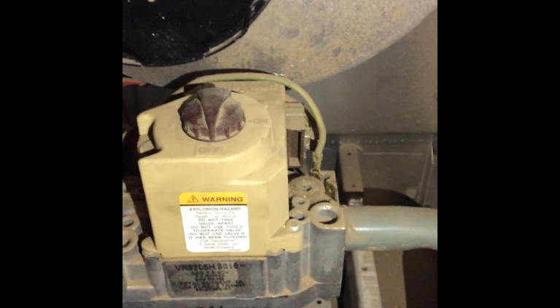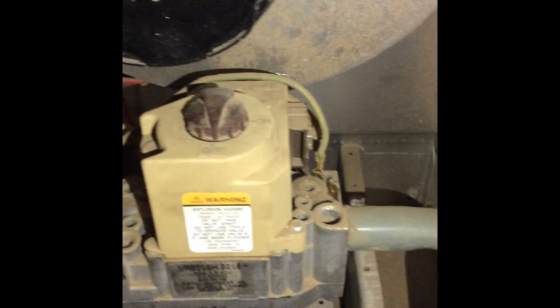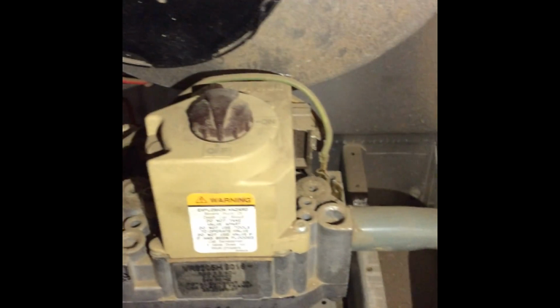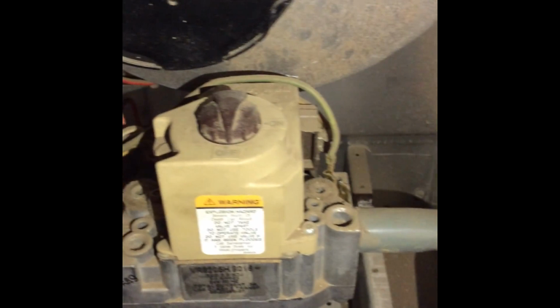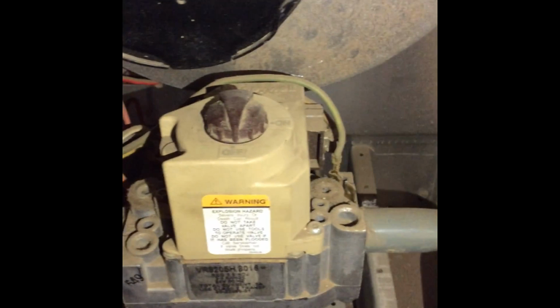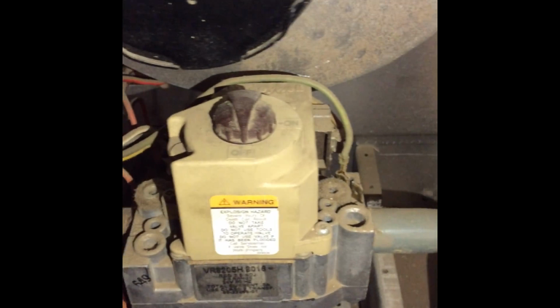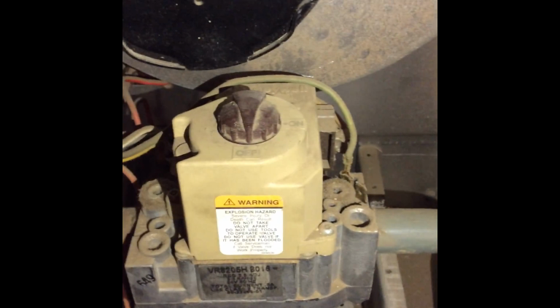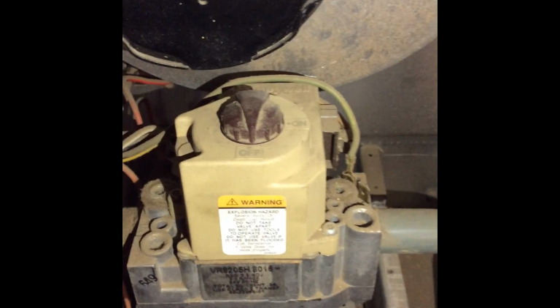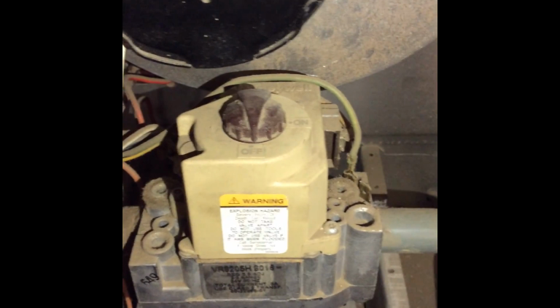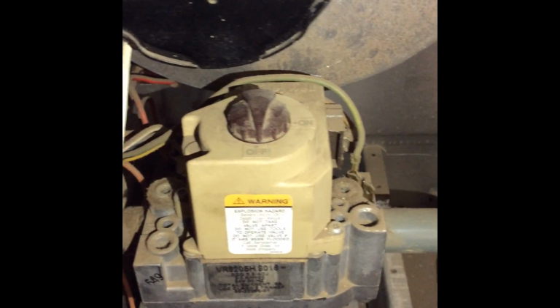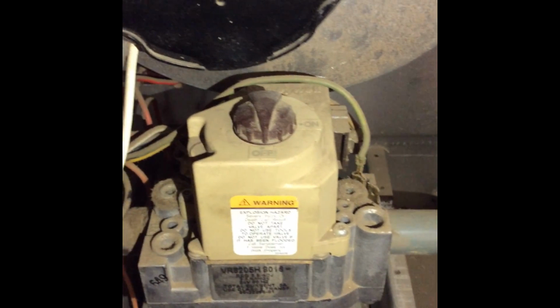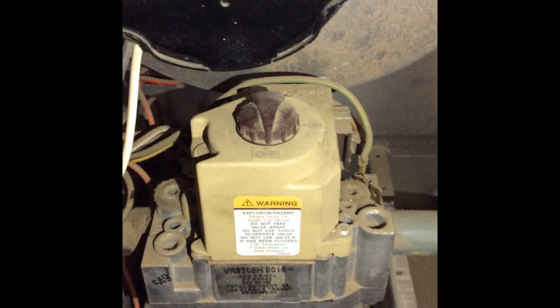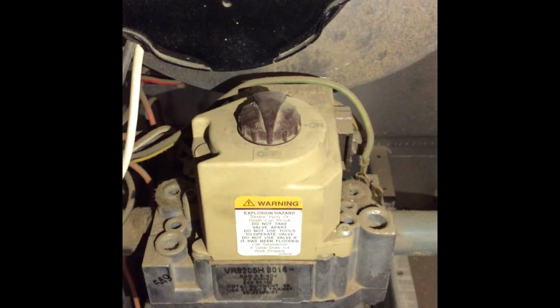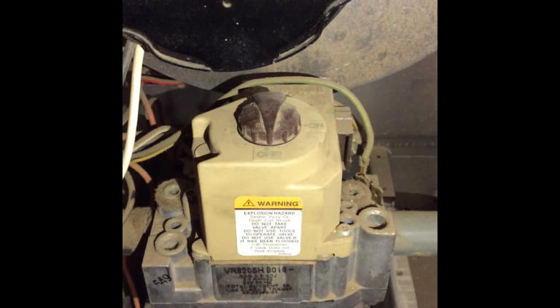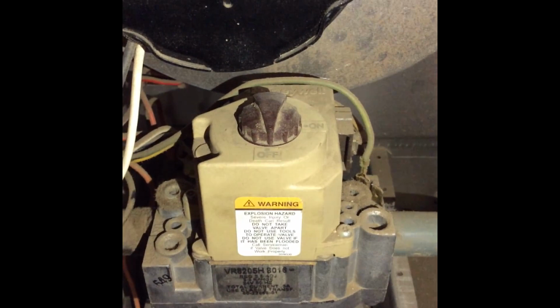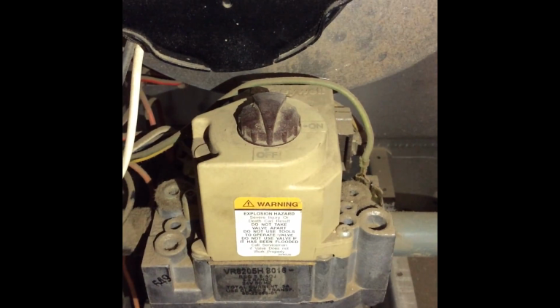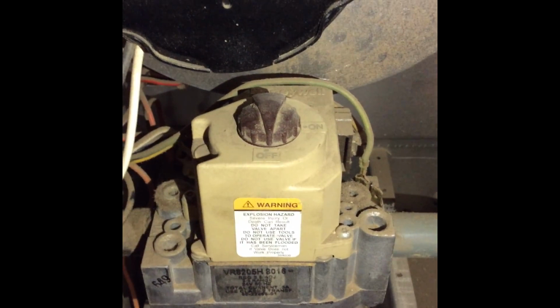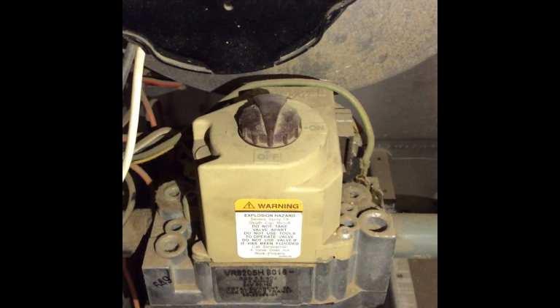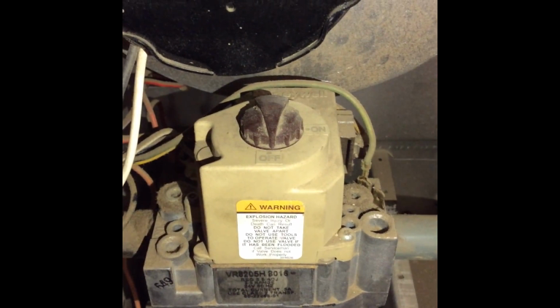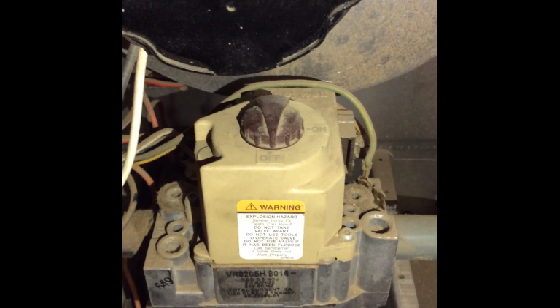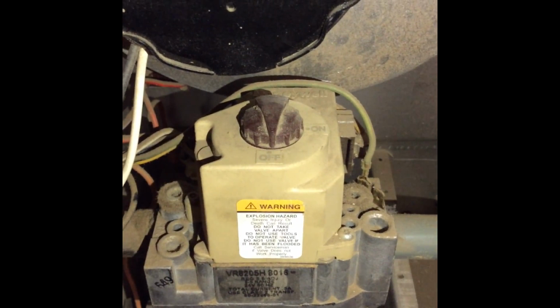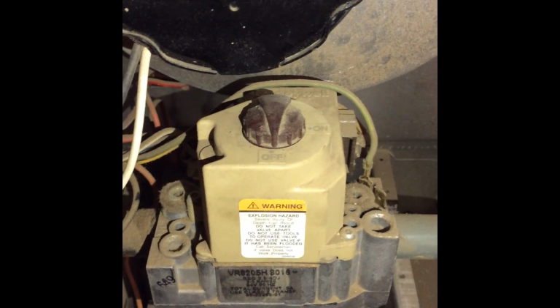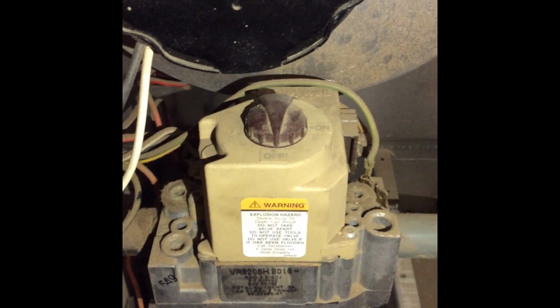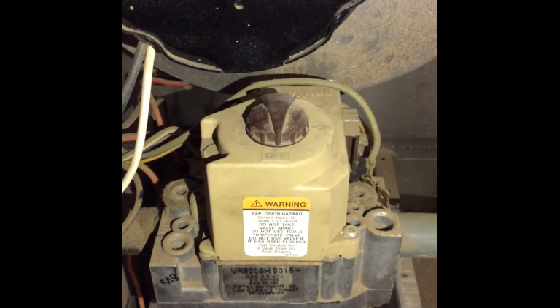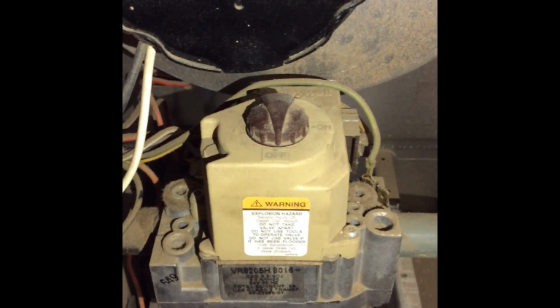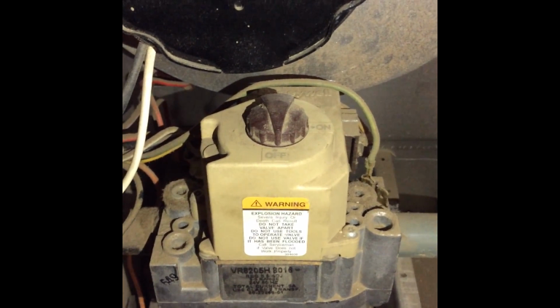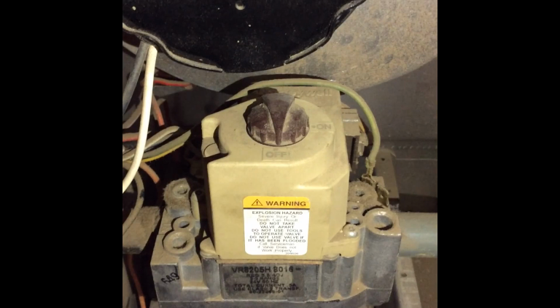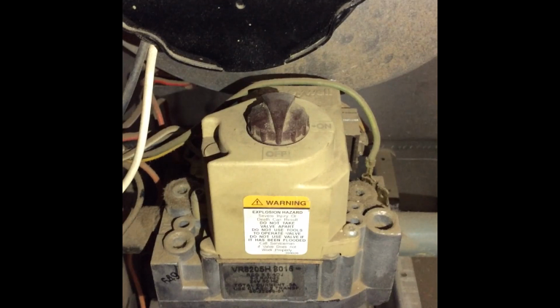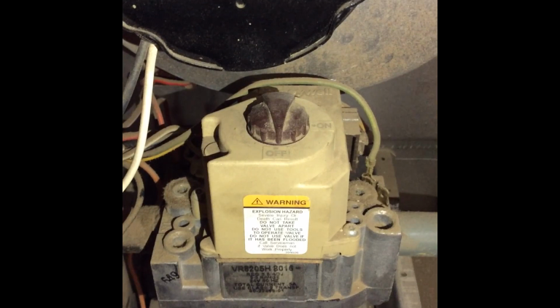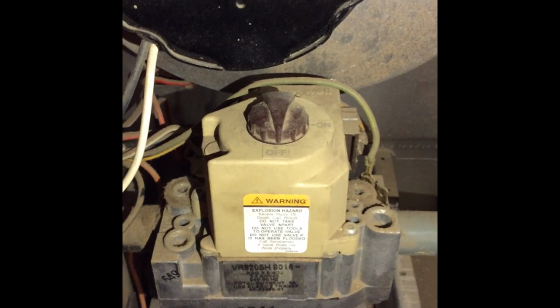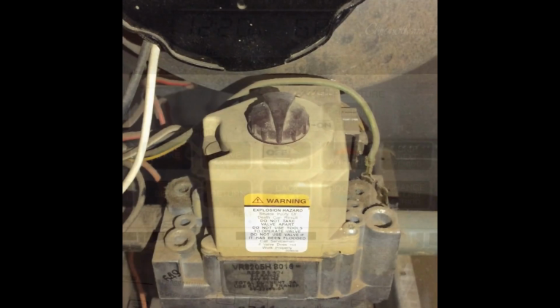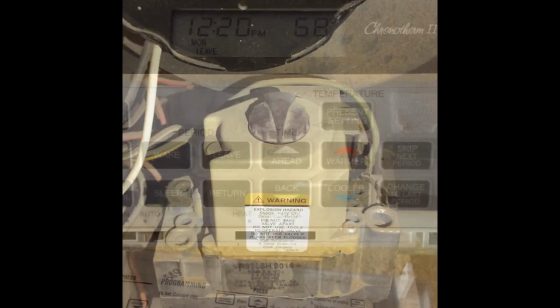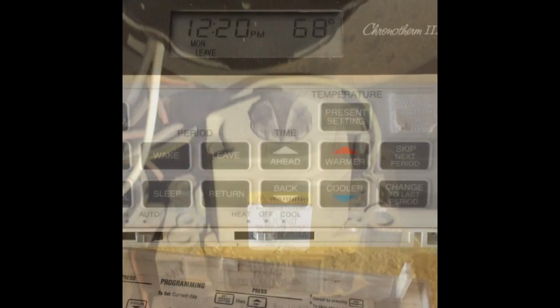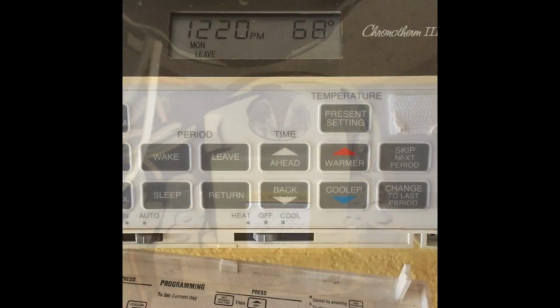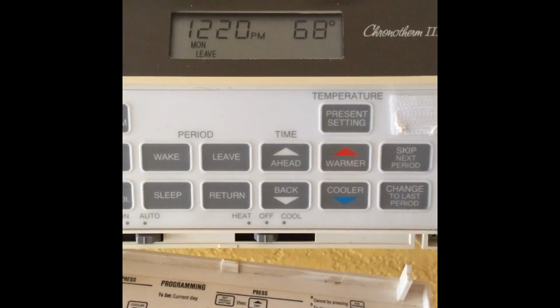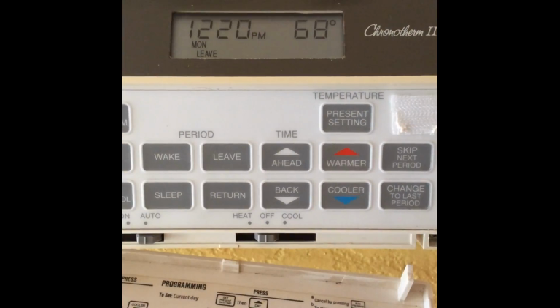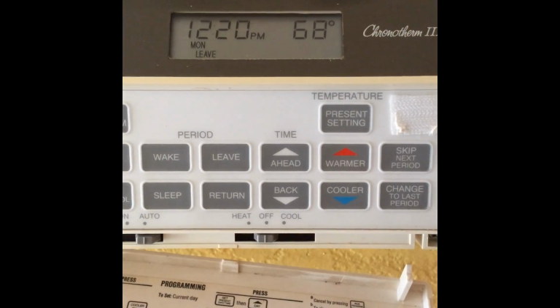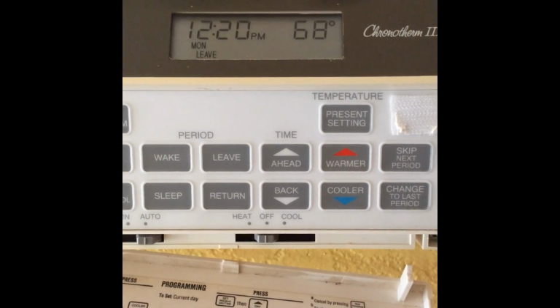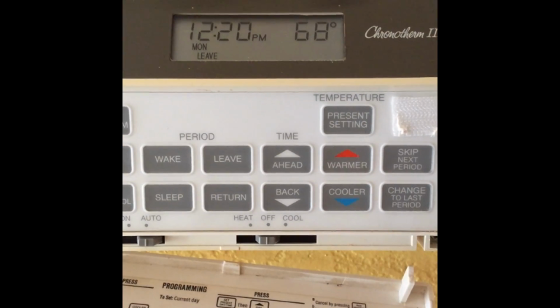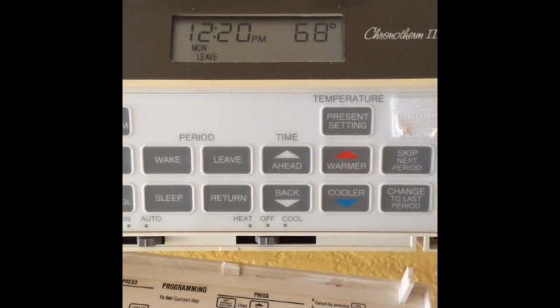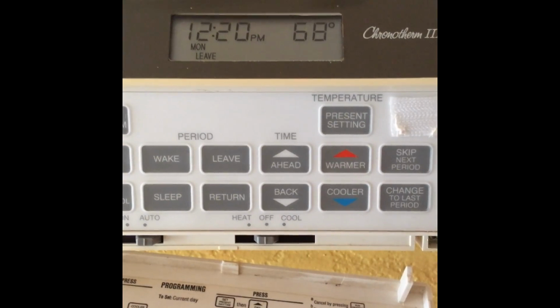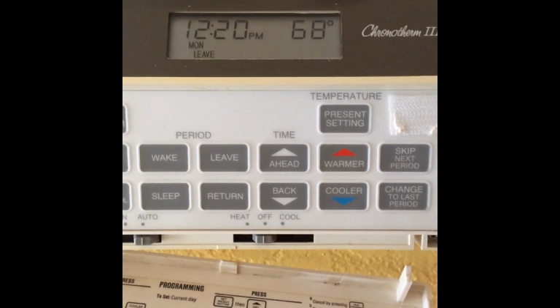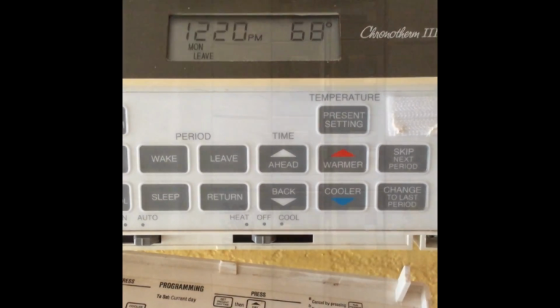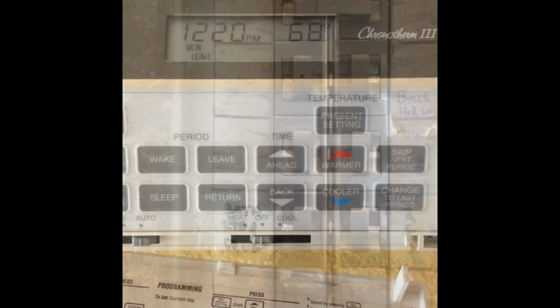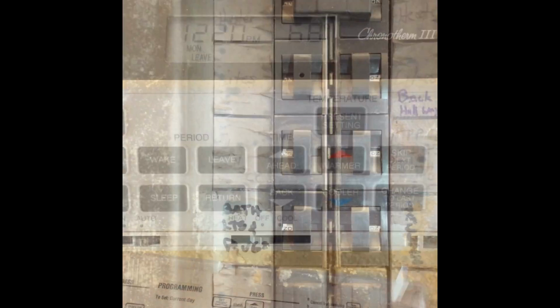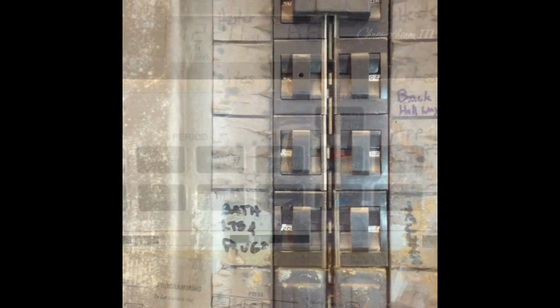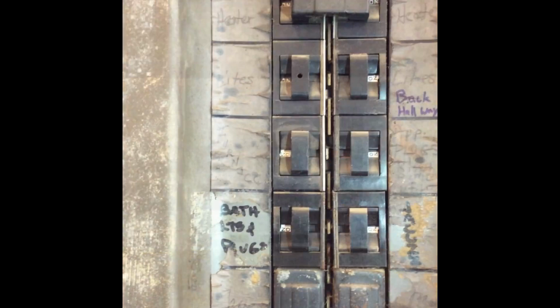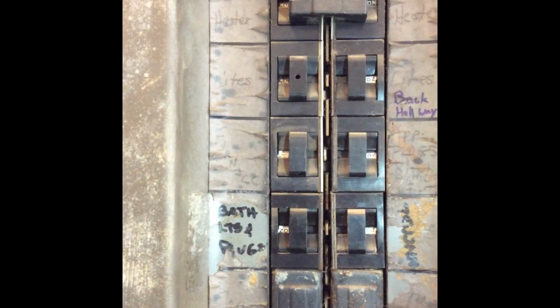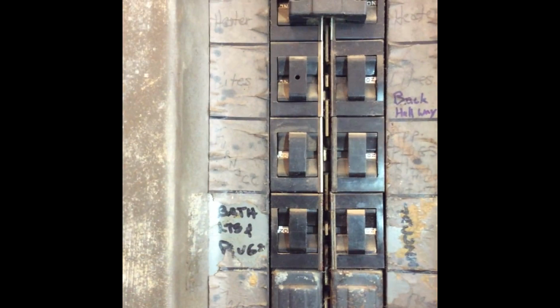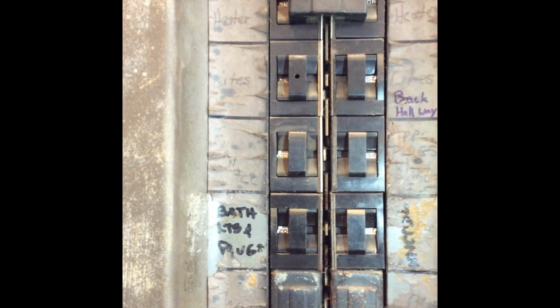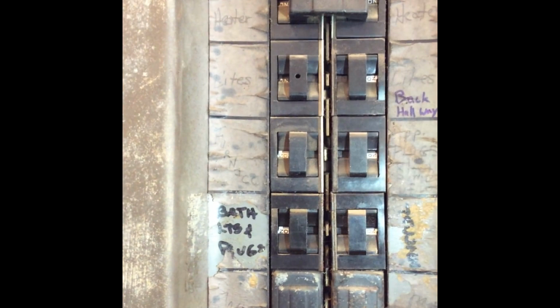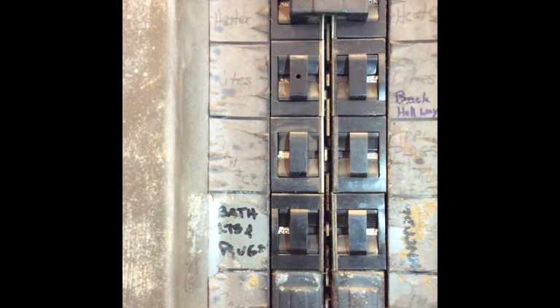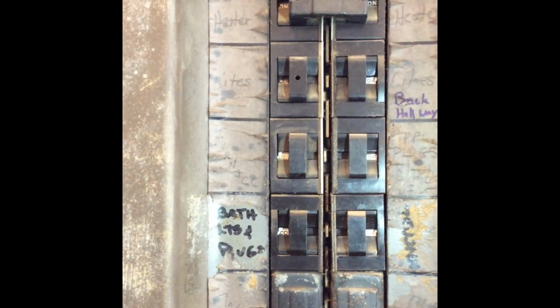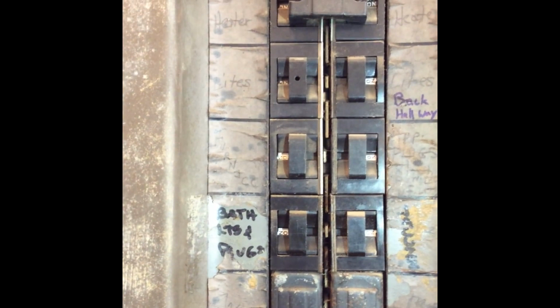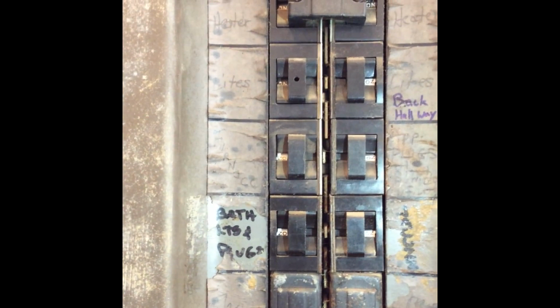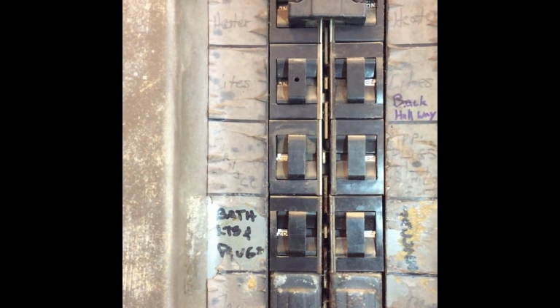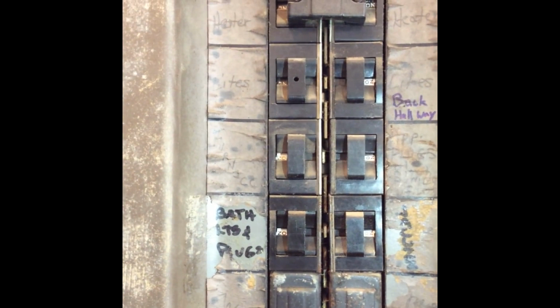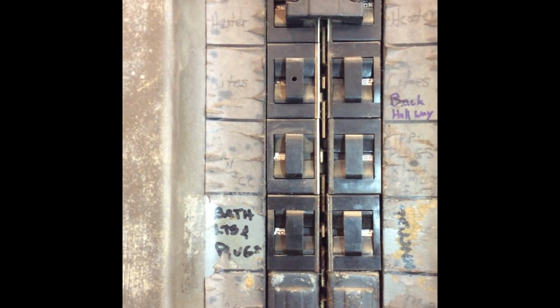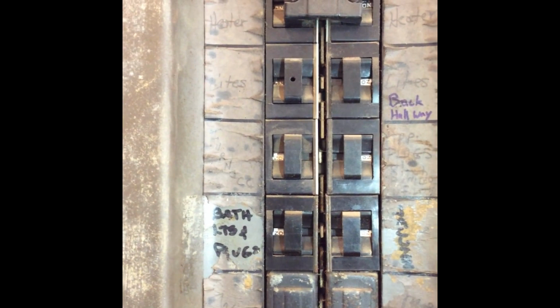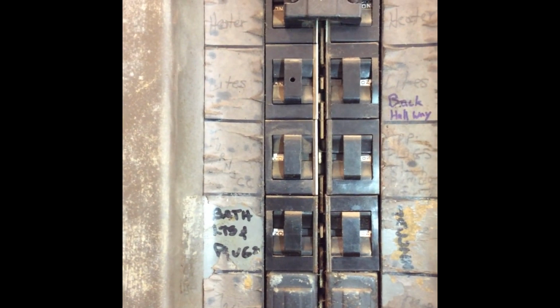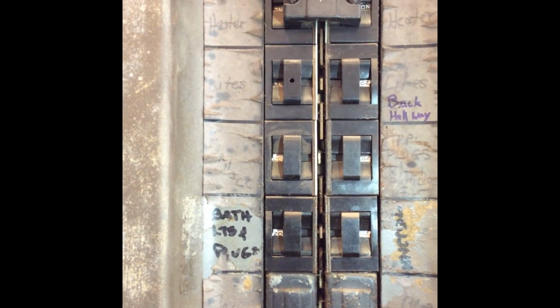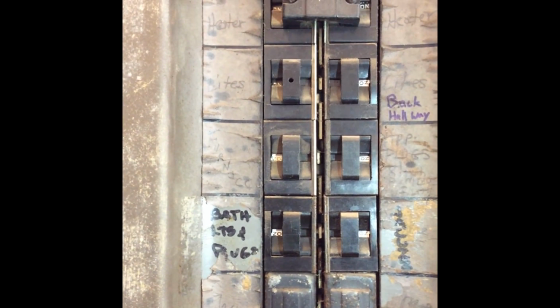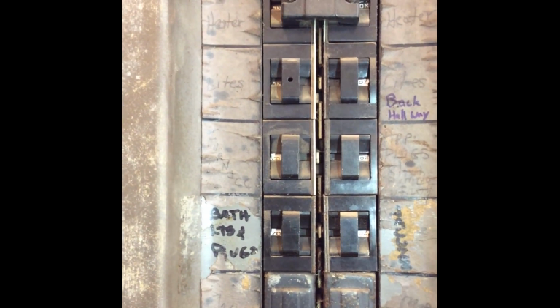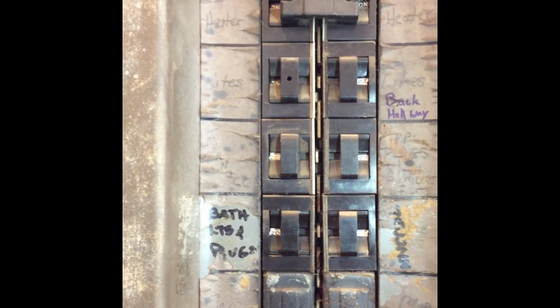Before you begin, shut off the gas at the control valve, turn off the control switch, and turn off your furnace breaker.